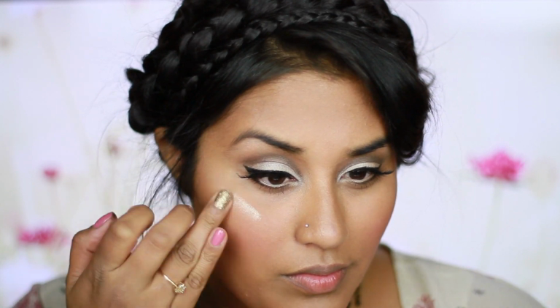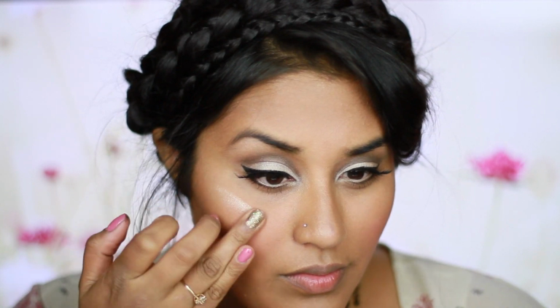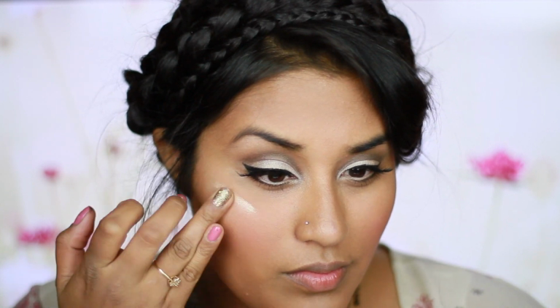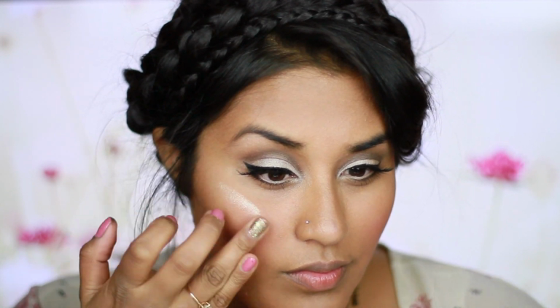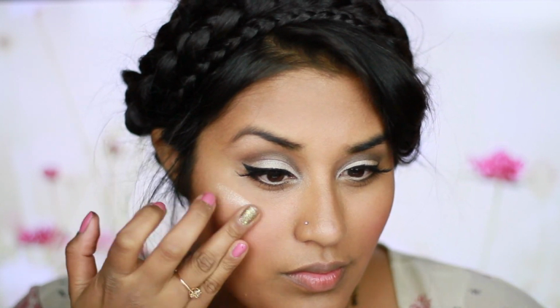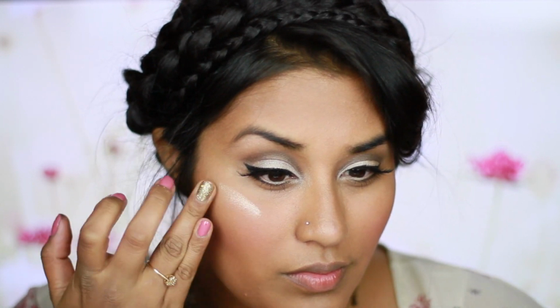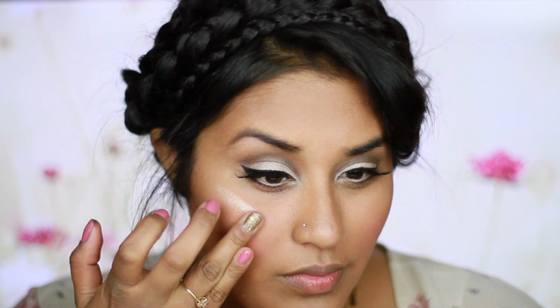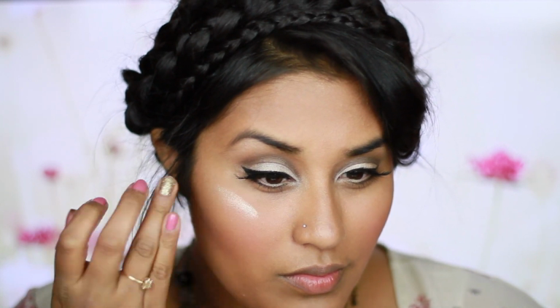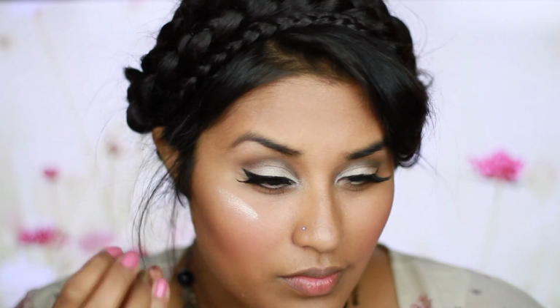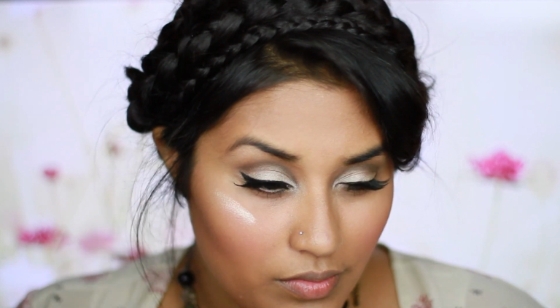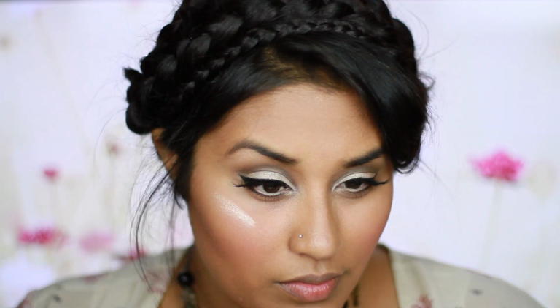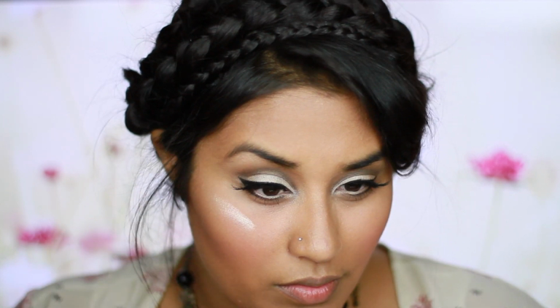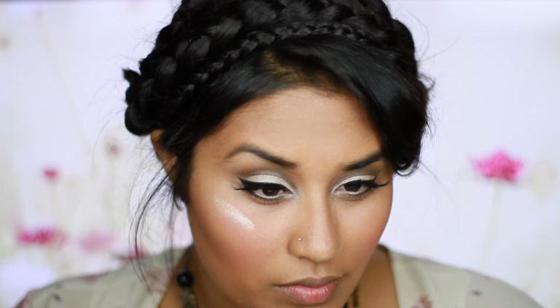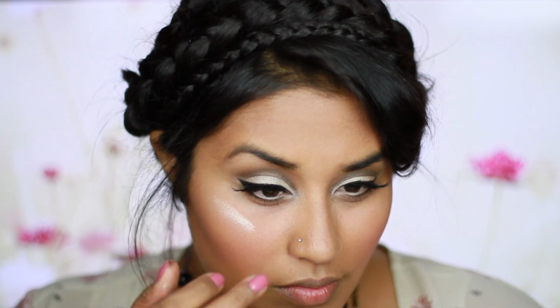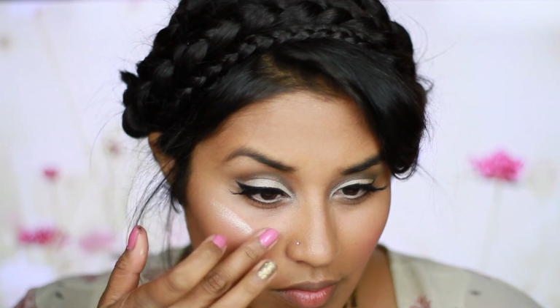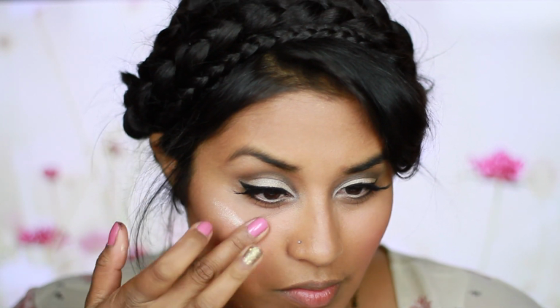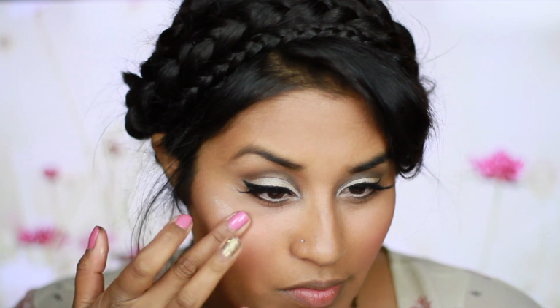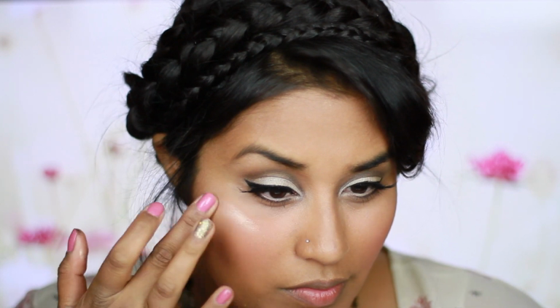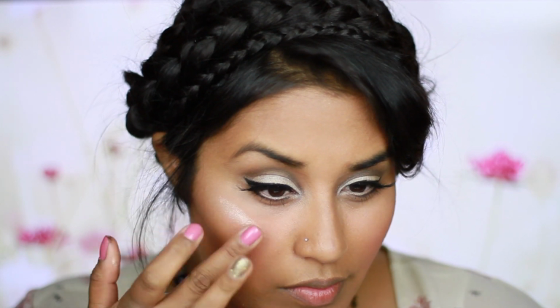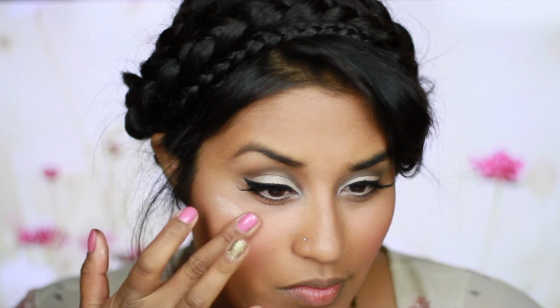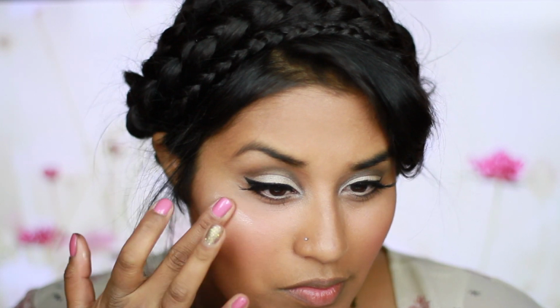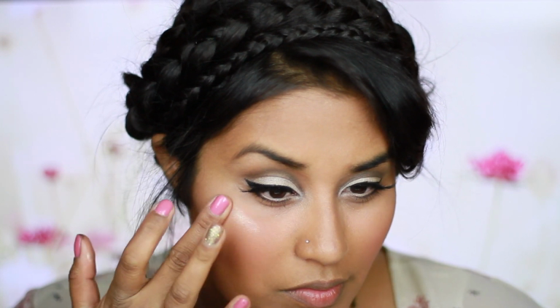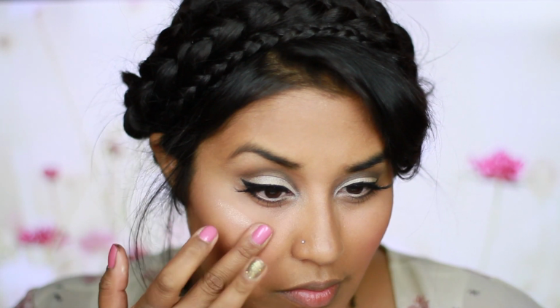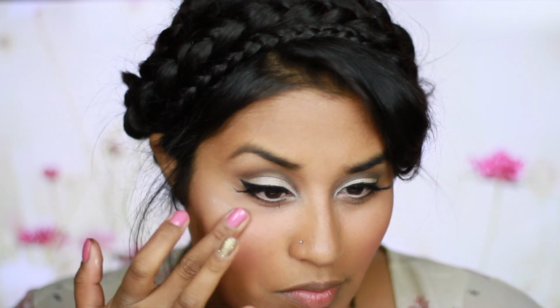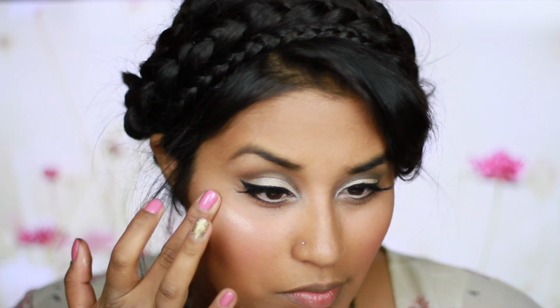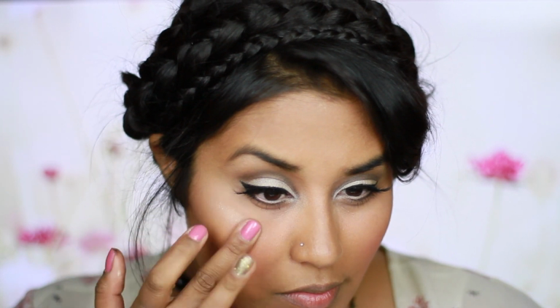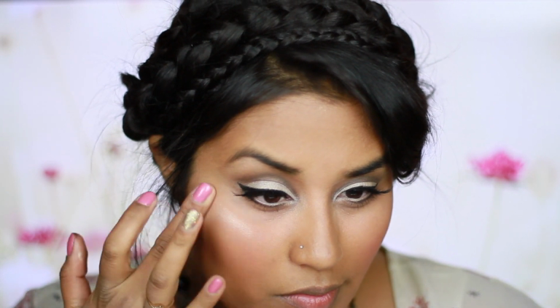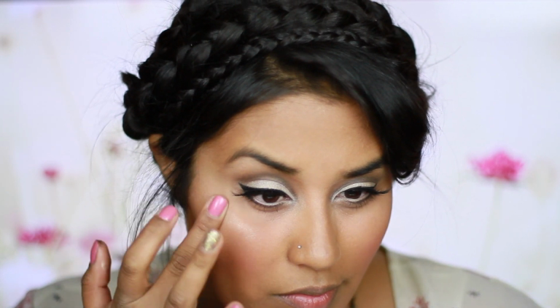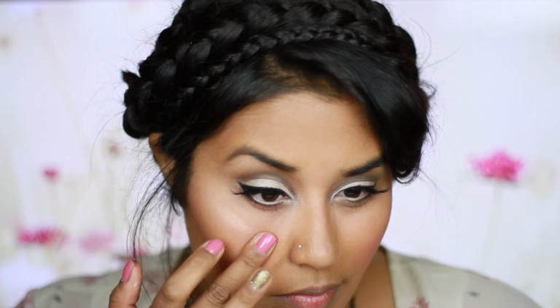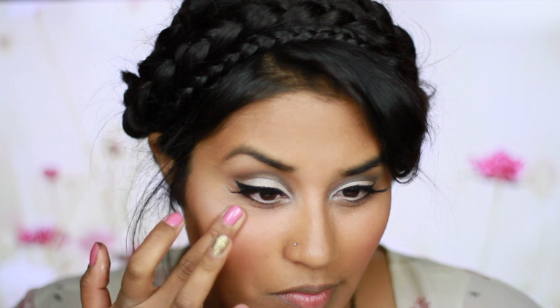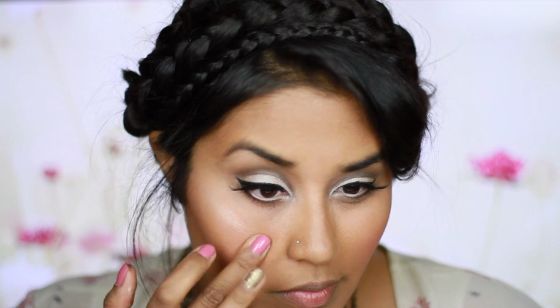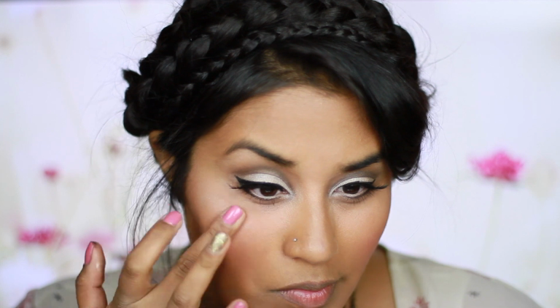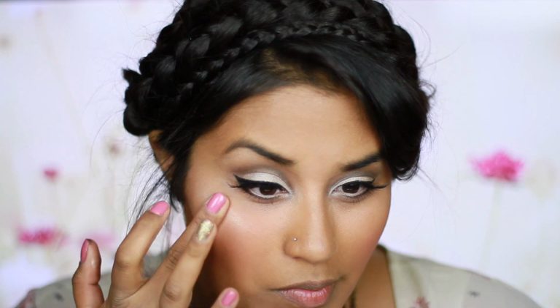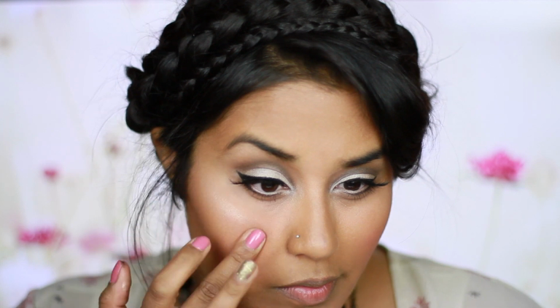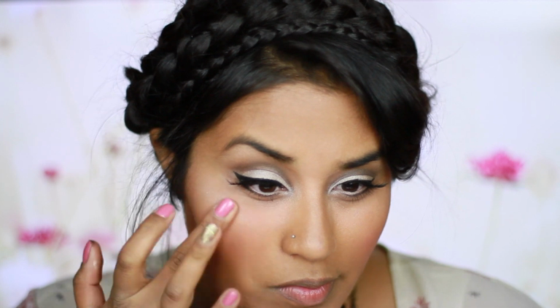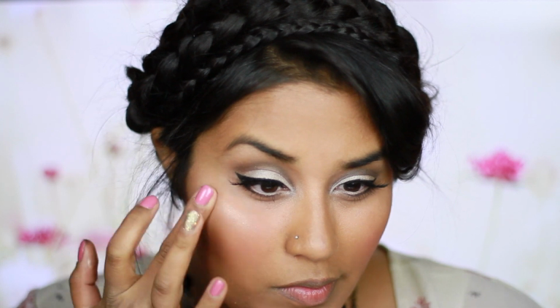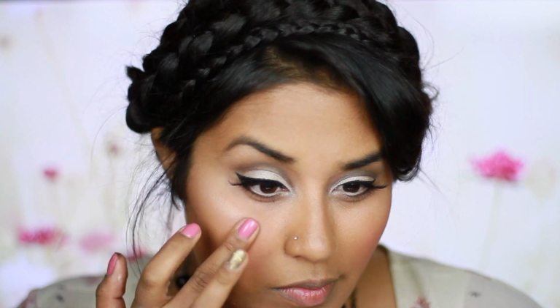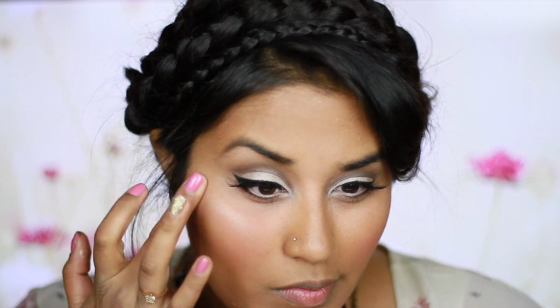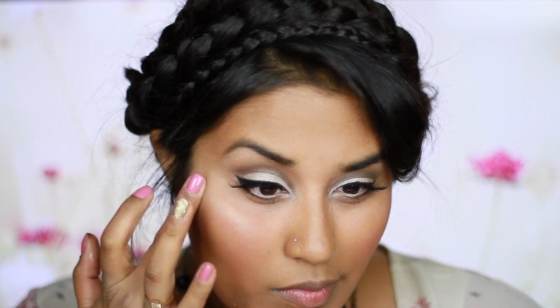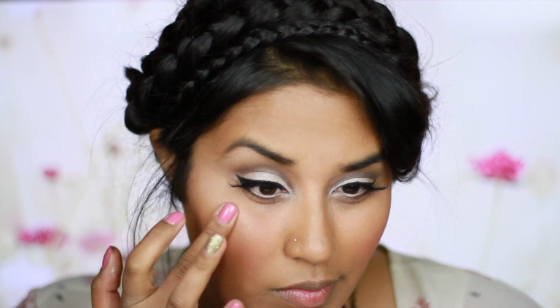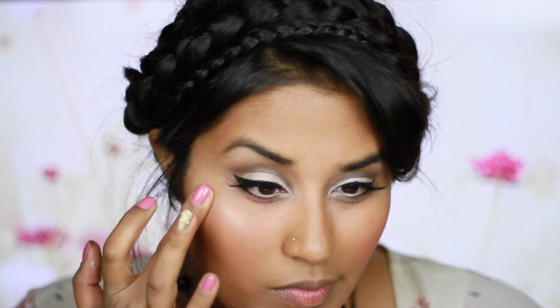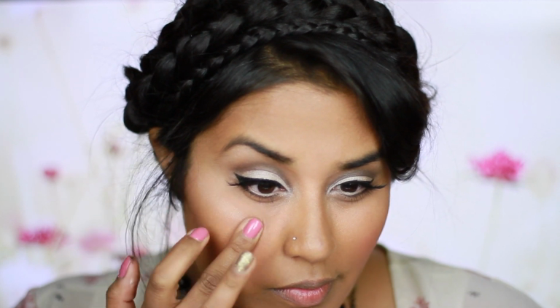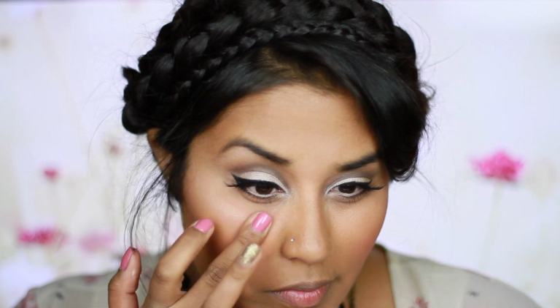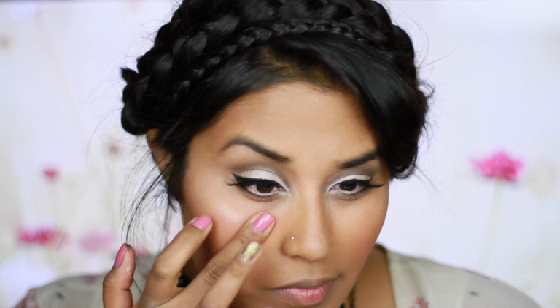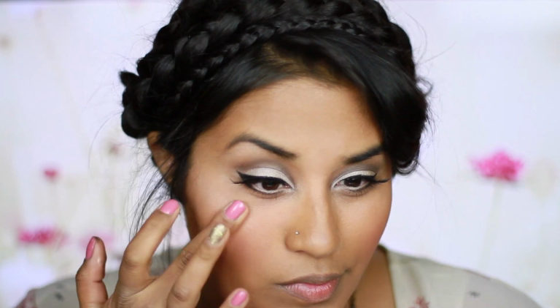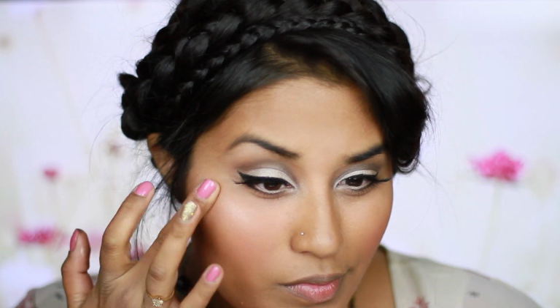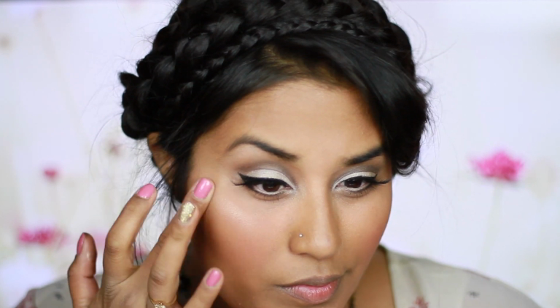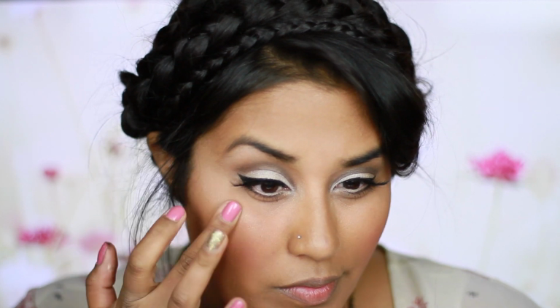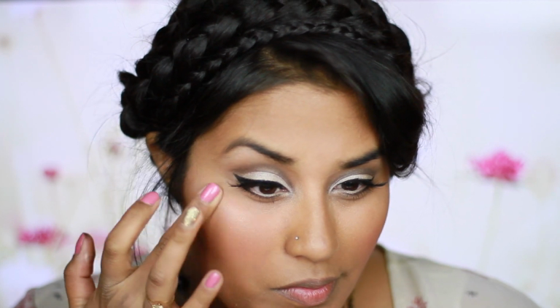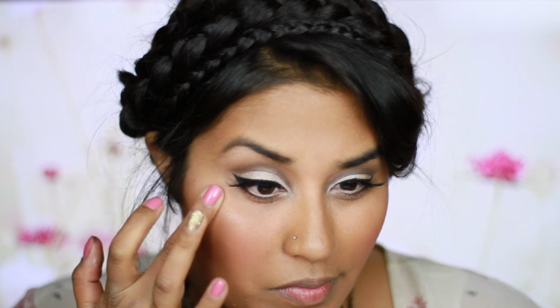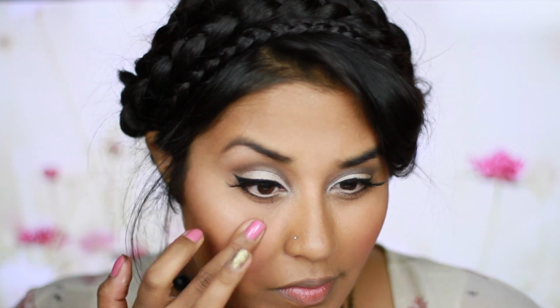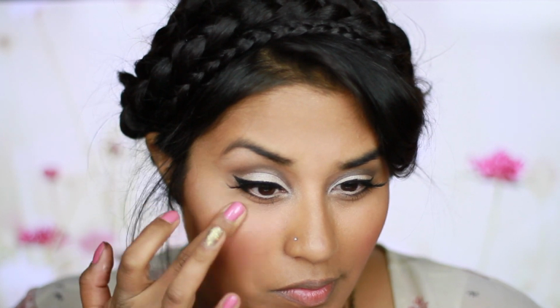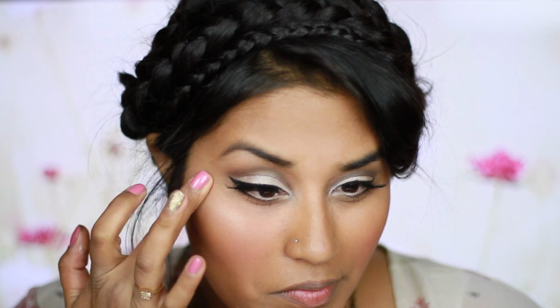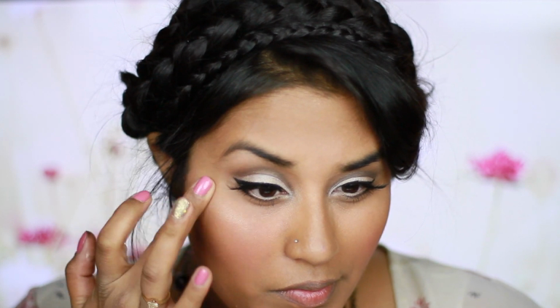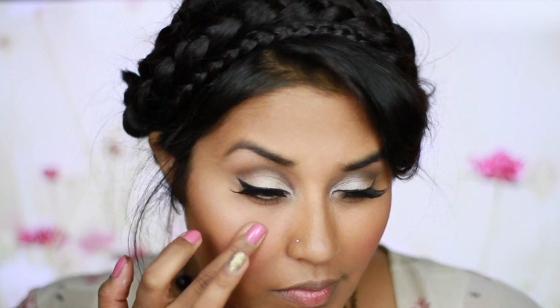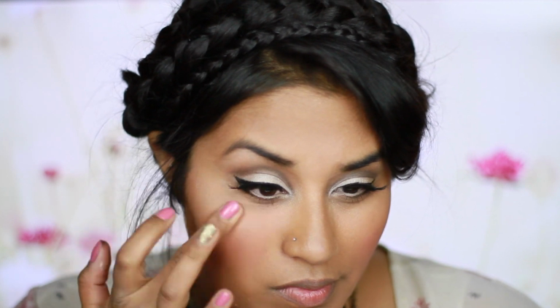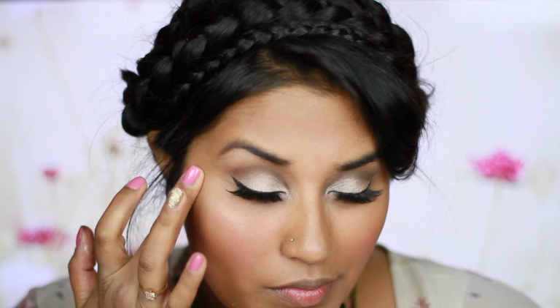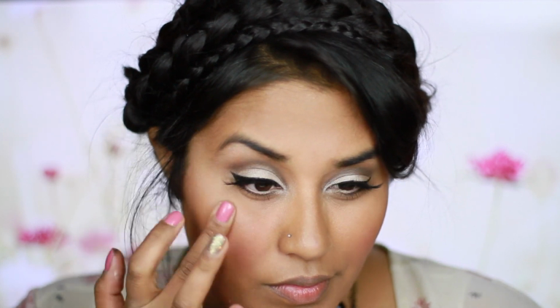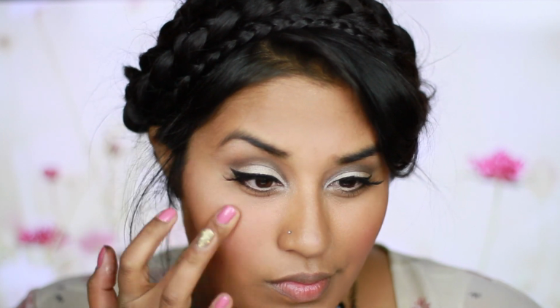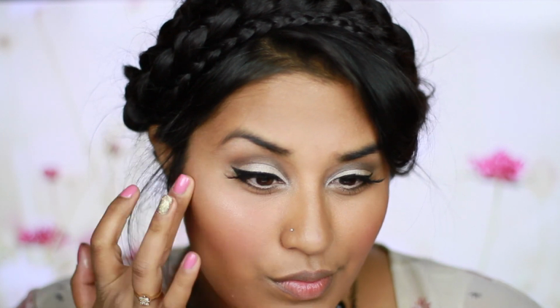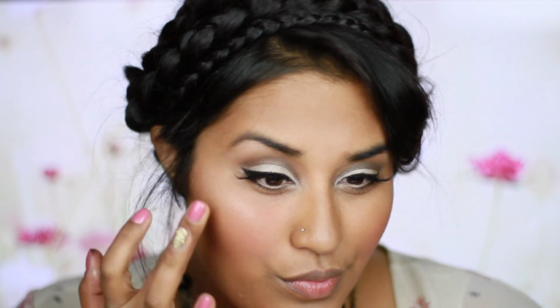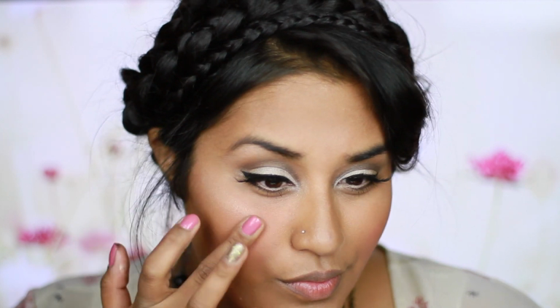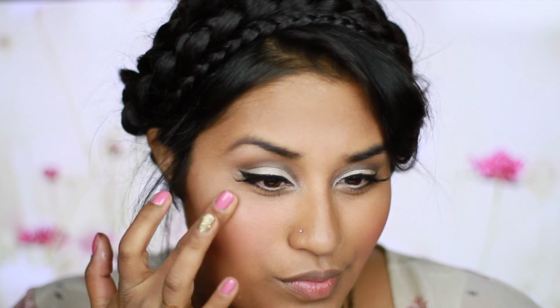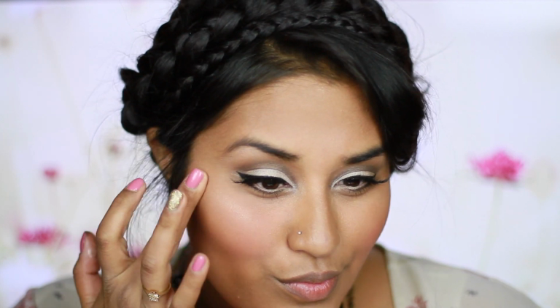Using the Barely Nude eyeshadow, I'm also going to apply this to the higher parts of my cheekbone to create a nice, dewy, highlighted effect.